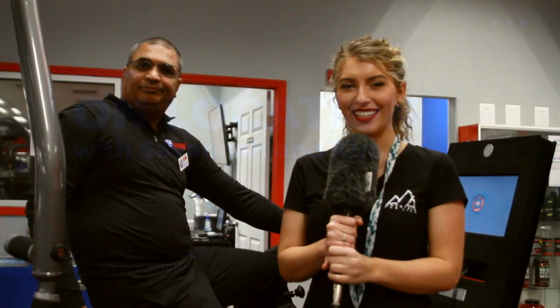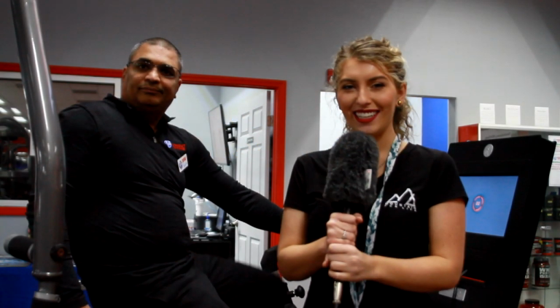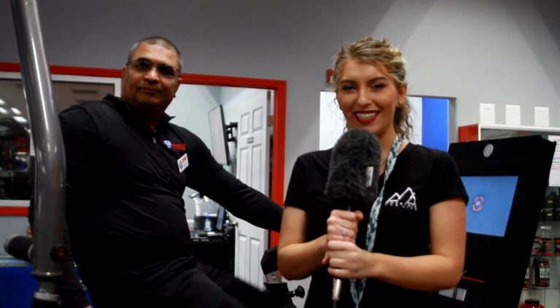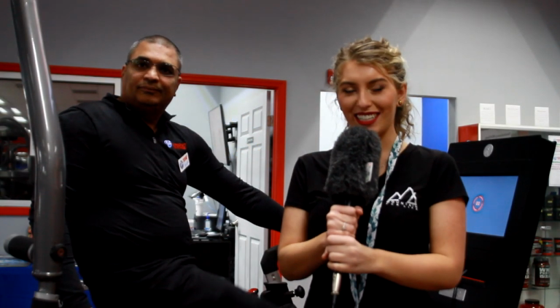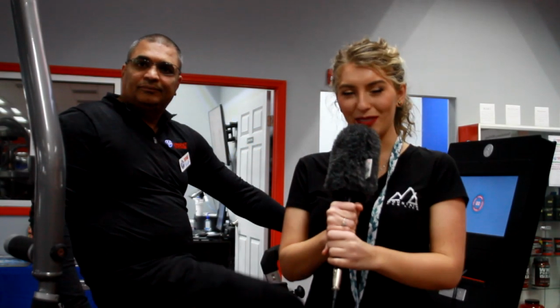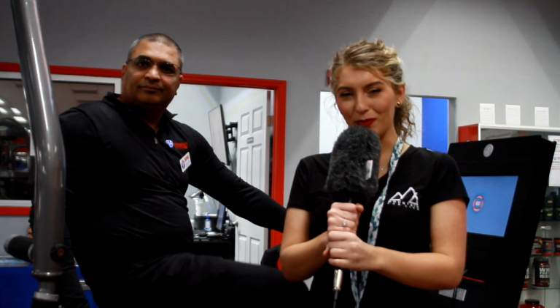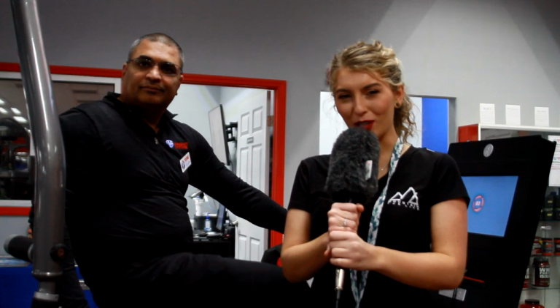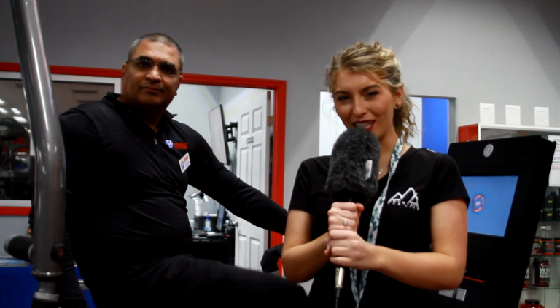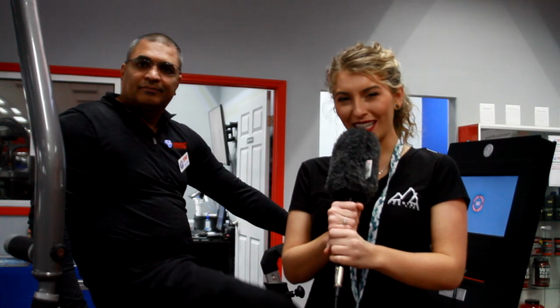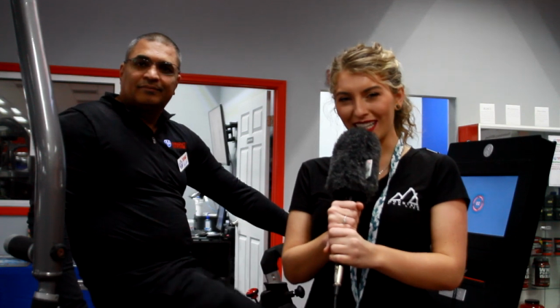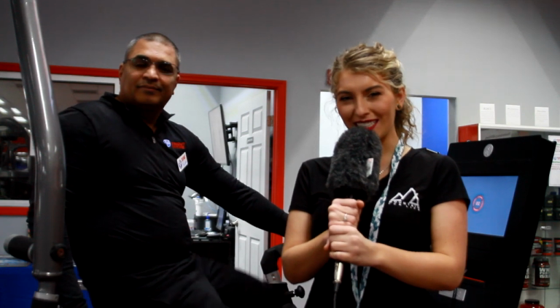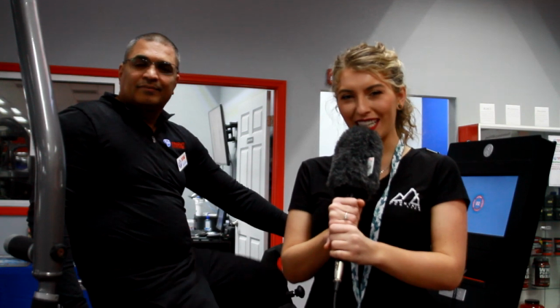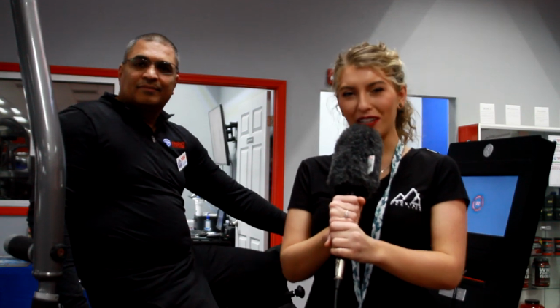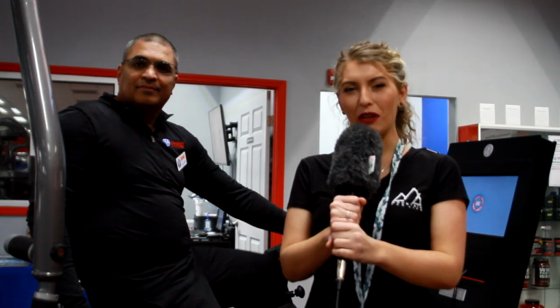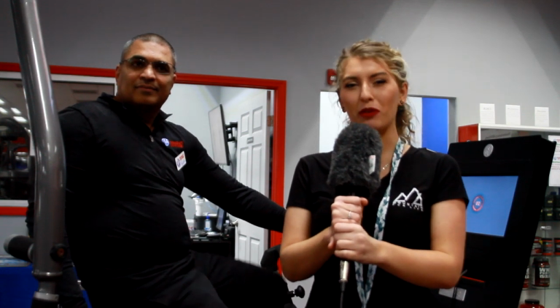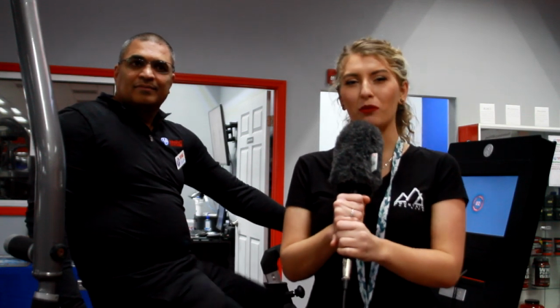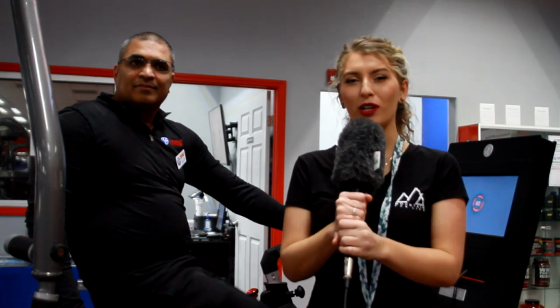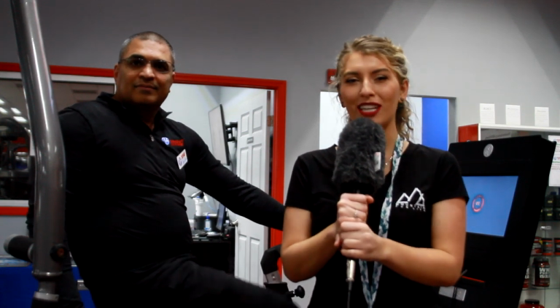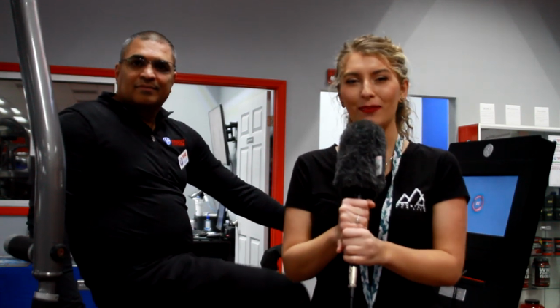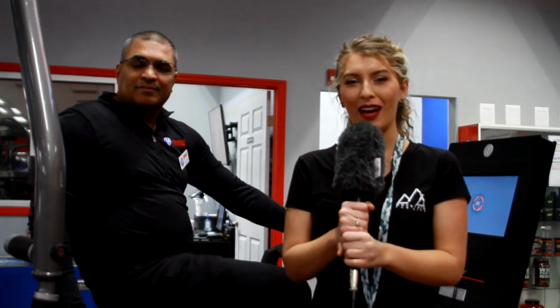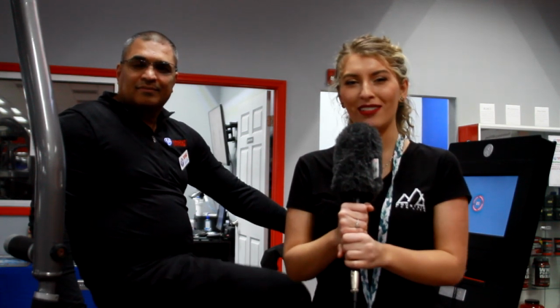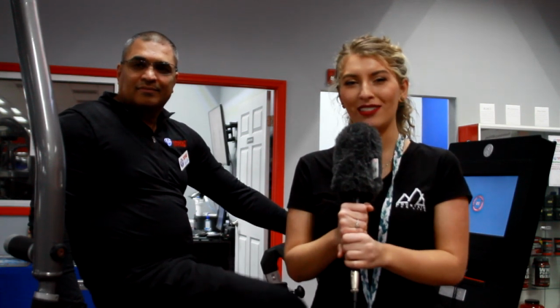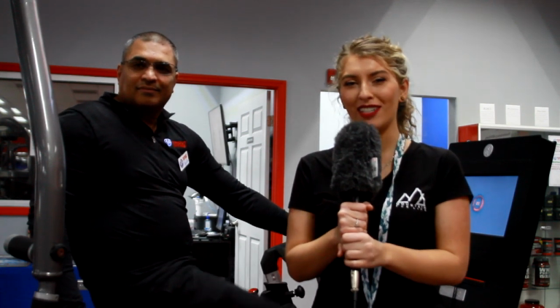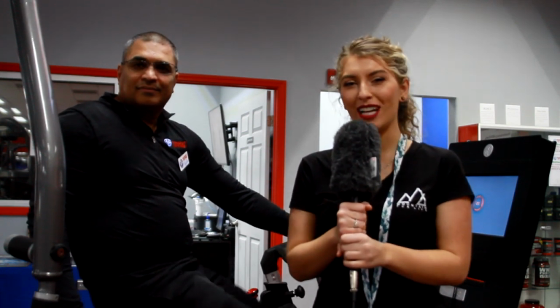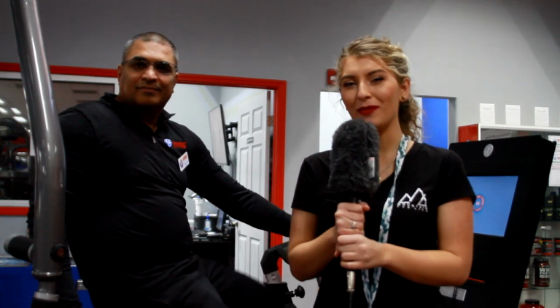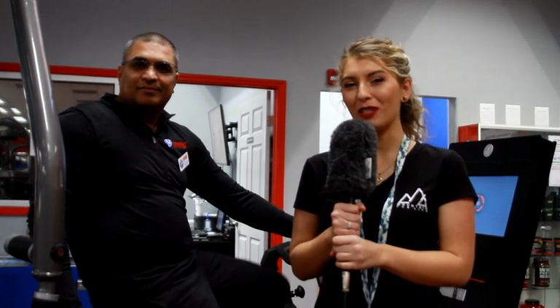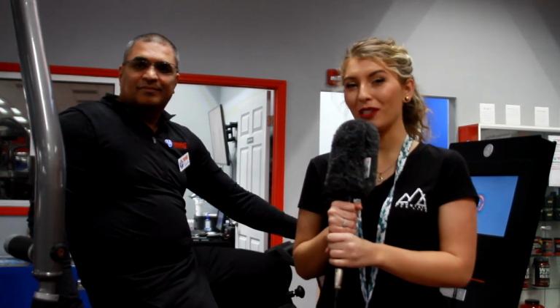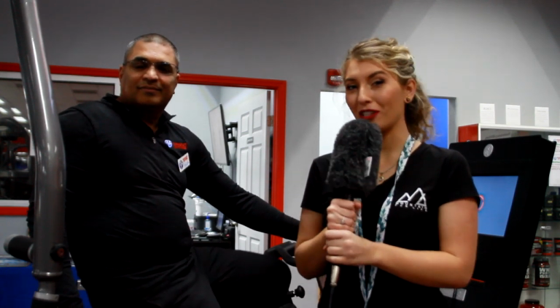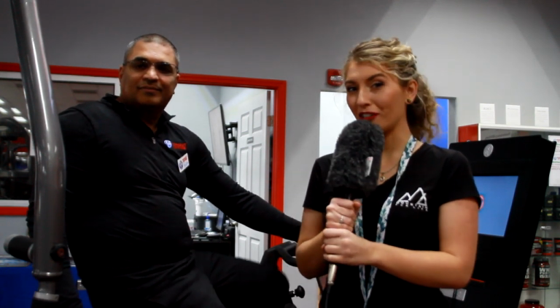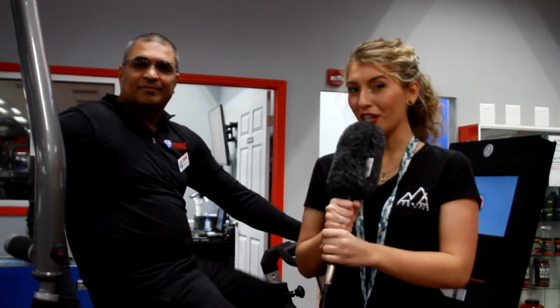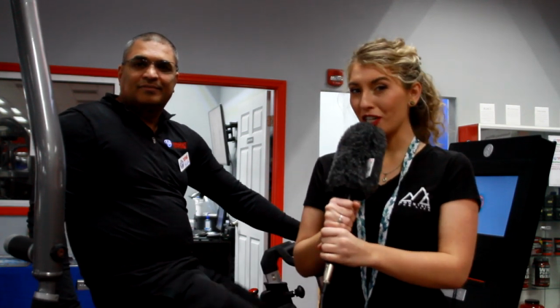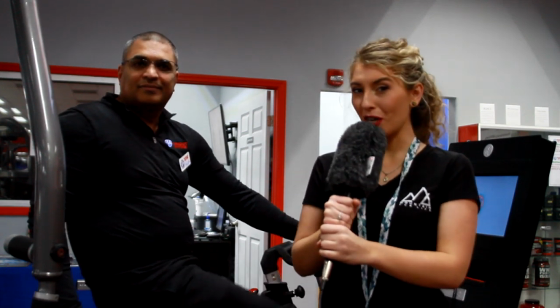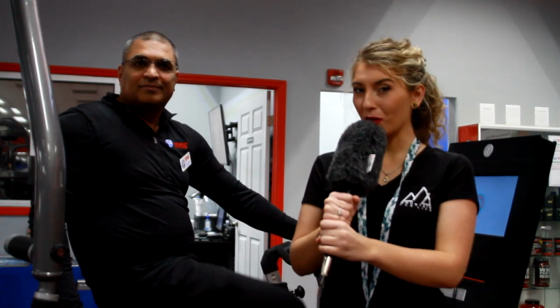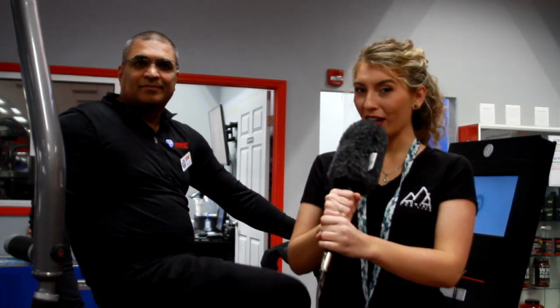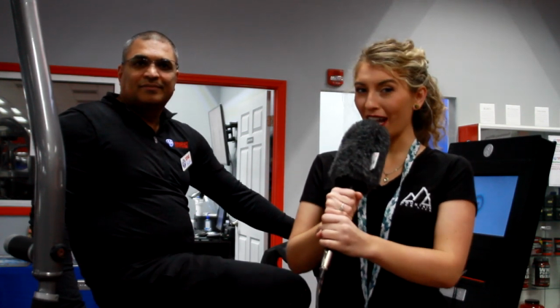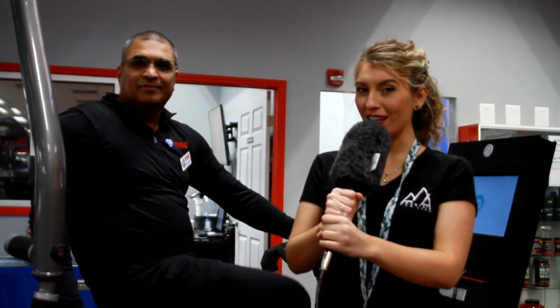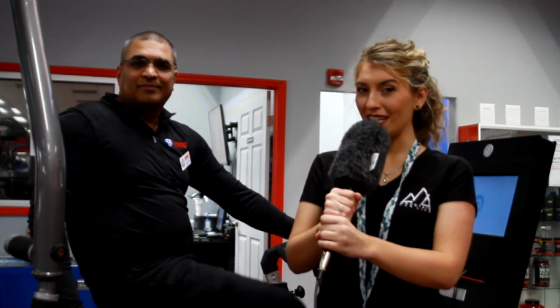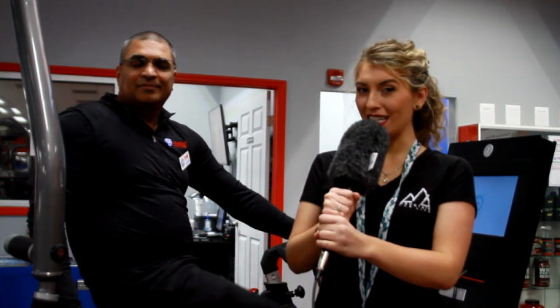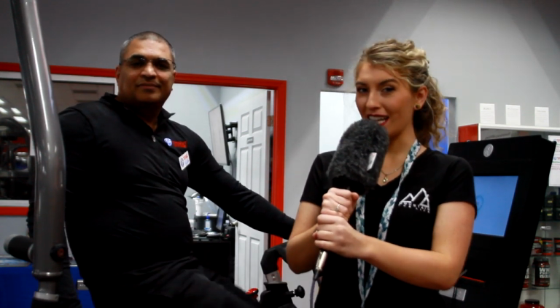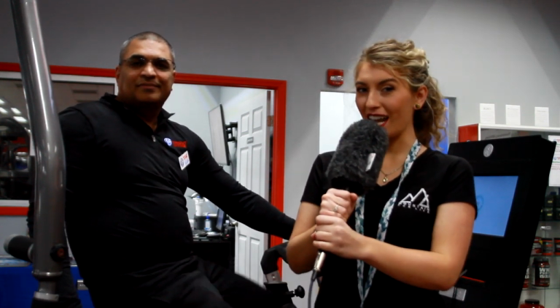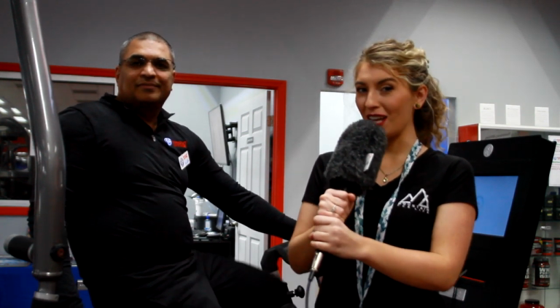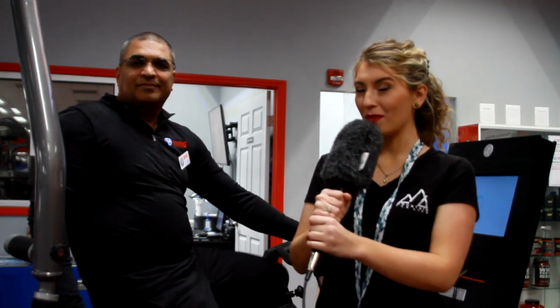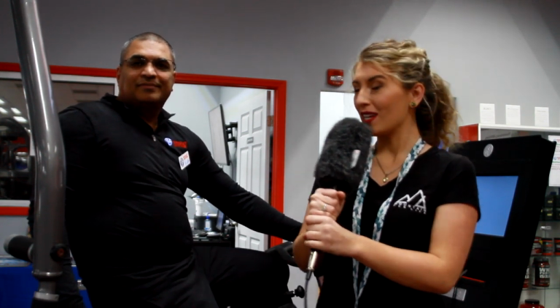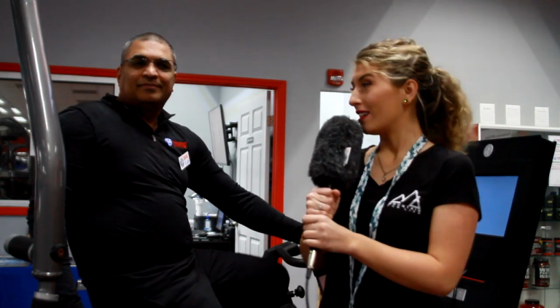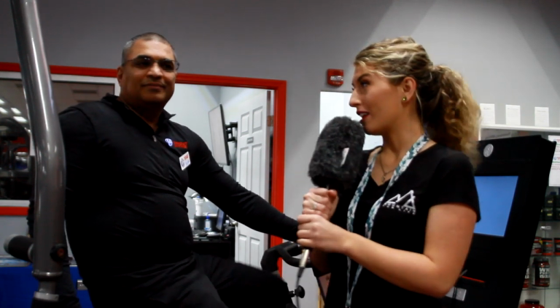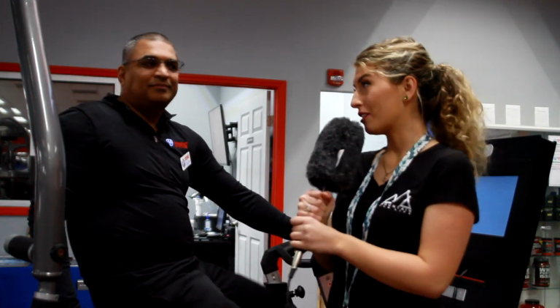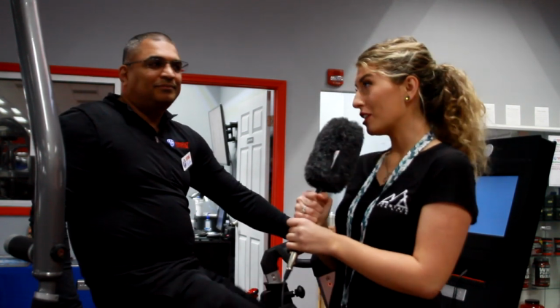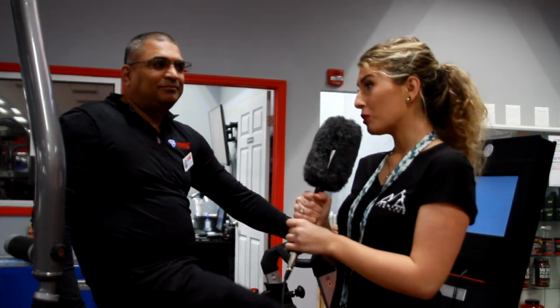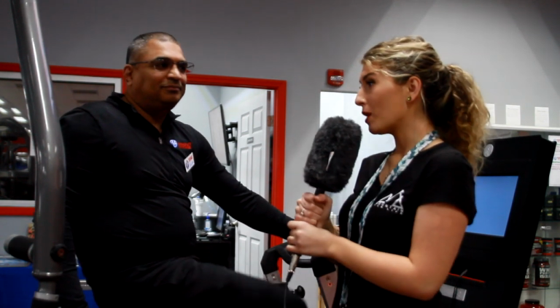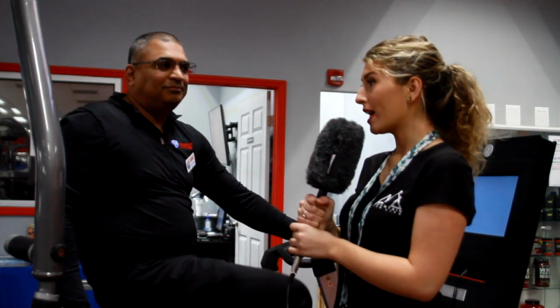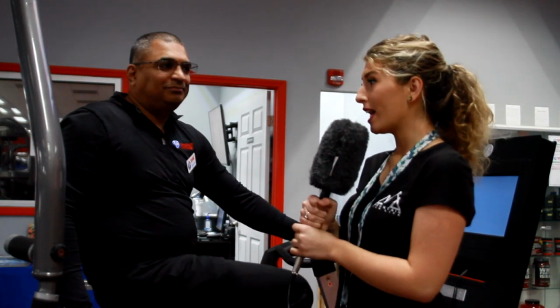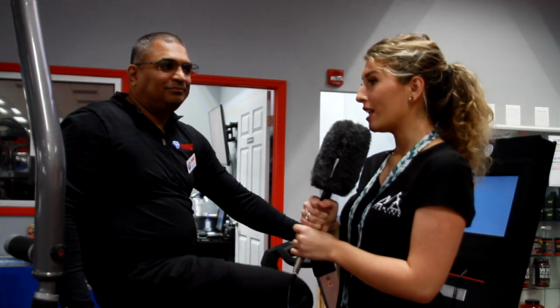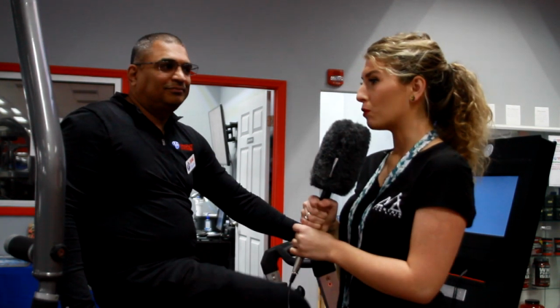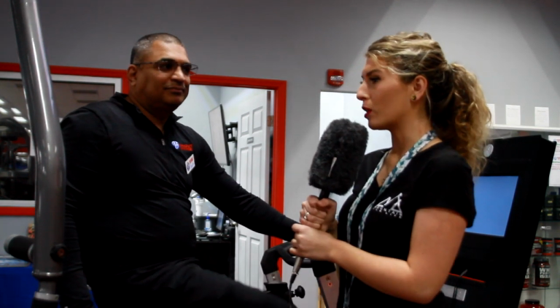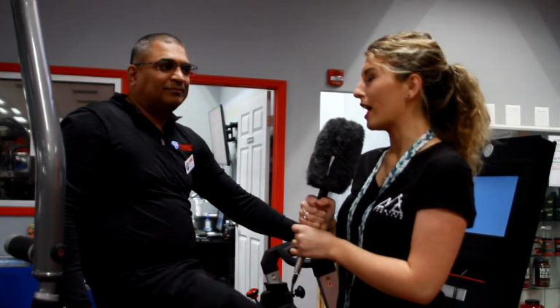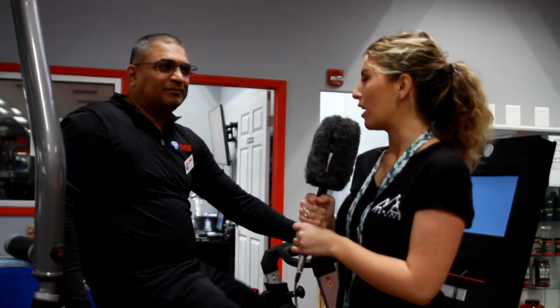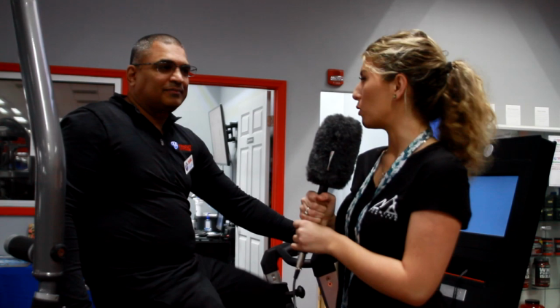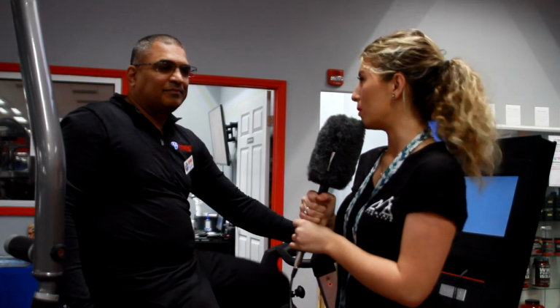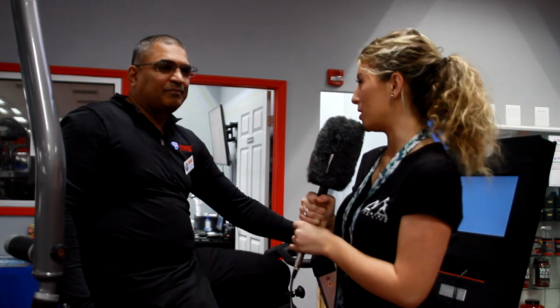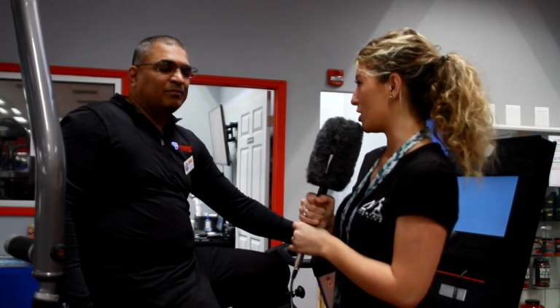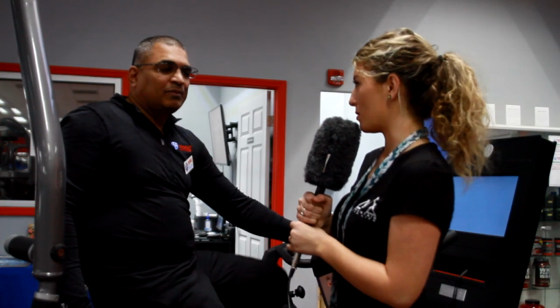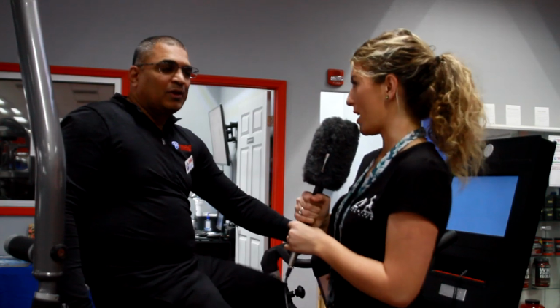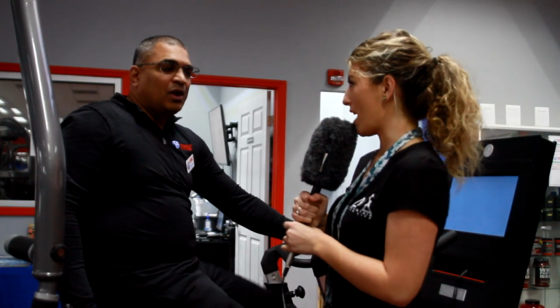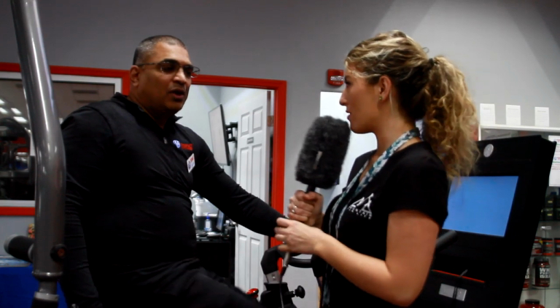Good morning! It's Kira with Morning in the Mountains, and I'm here with Krish at Workout Anytime. Krish, what kind of workout equipment do you have?